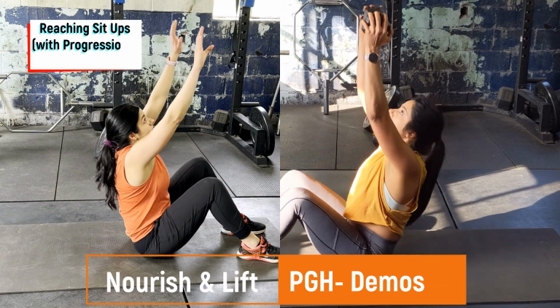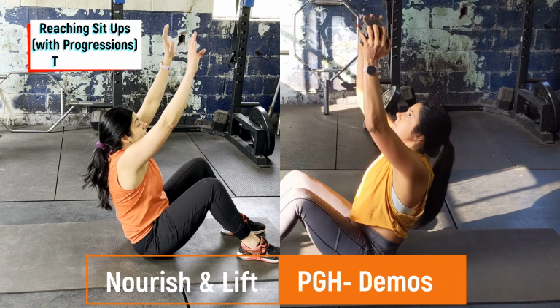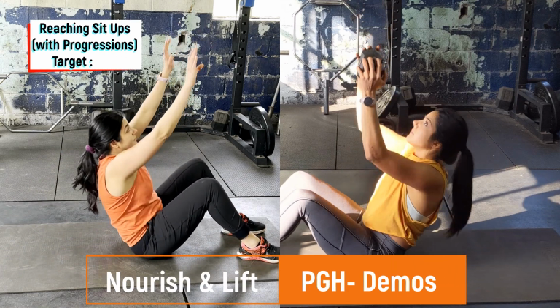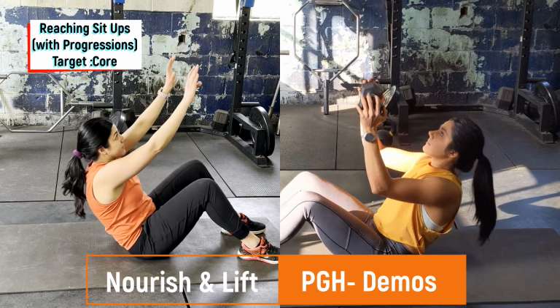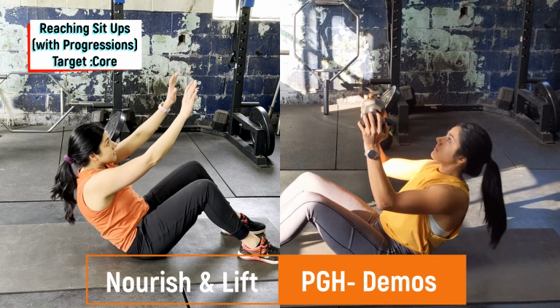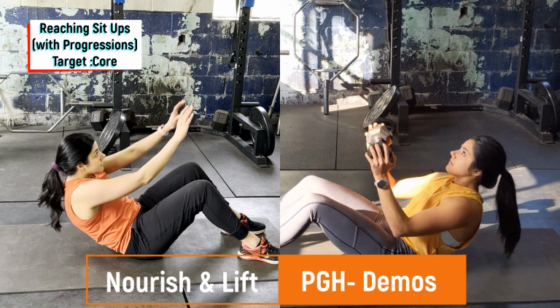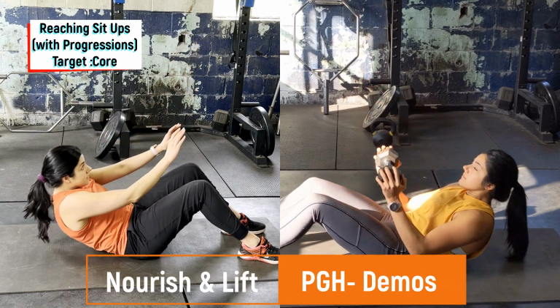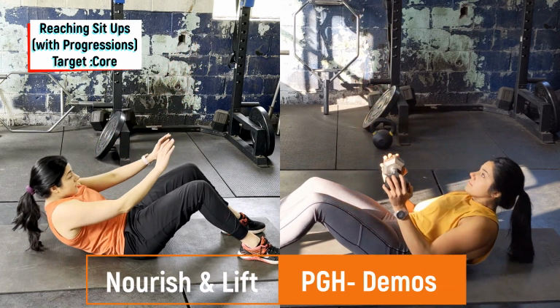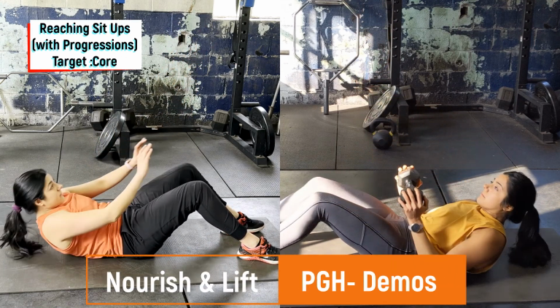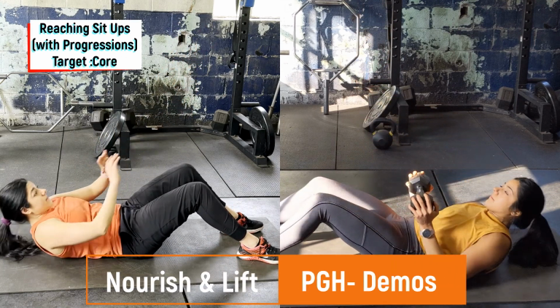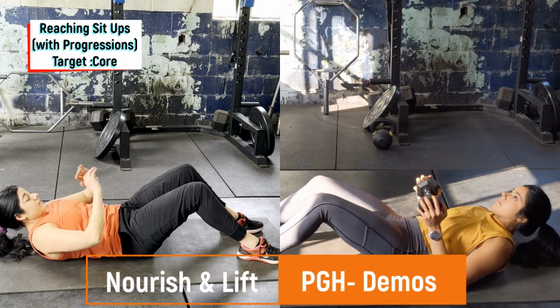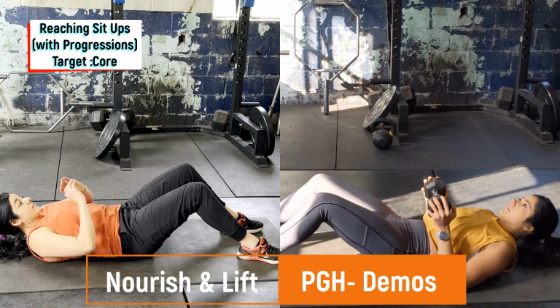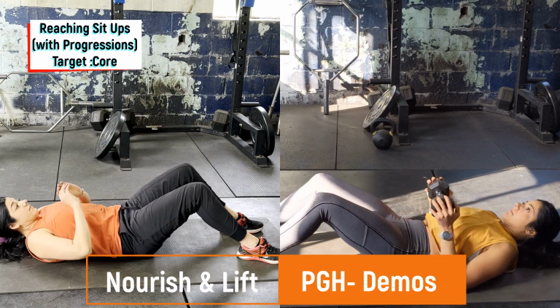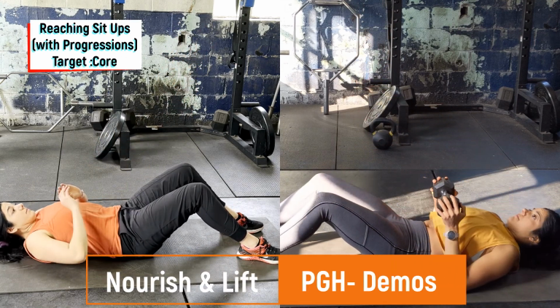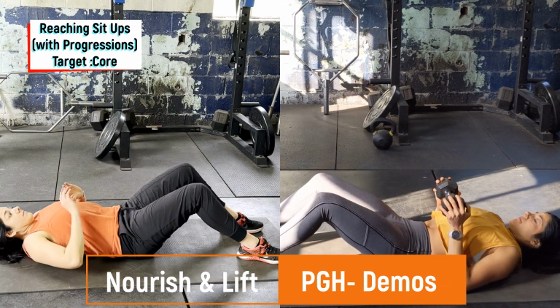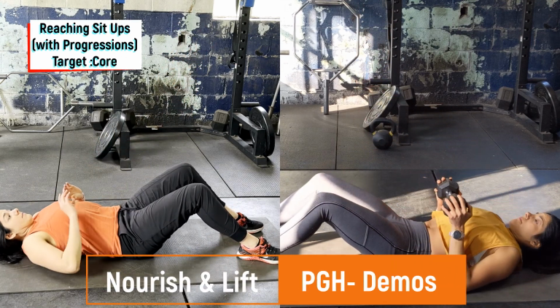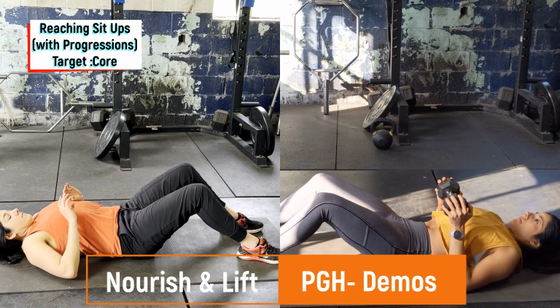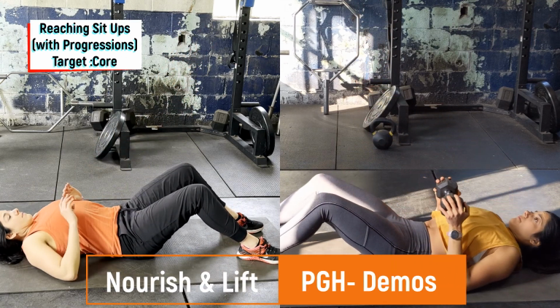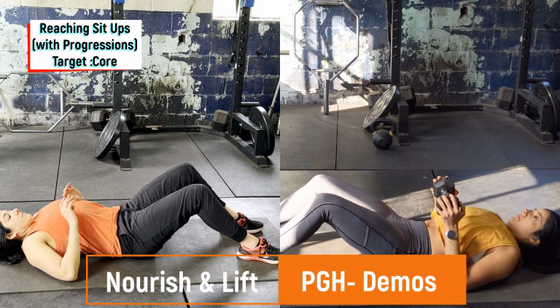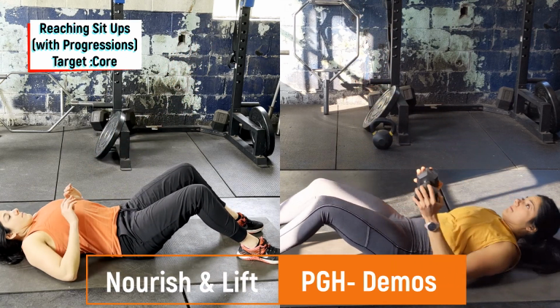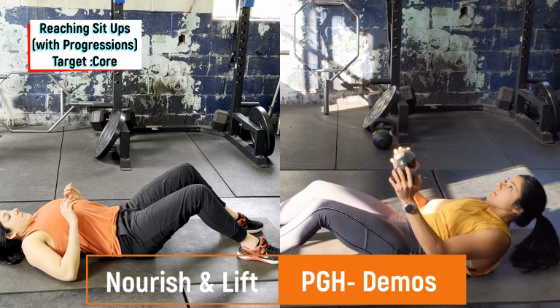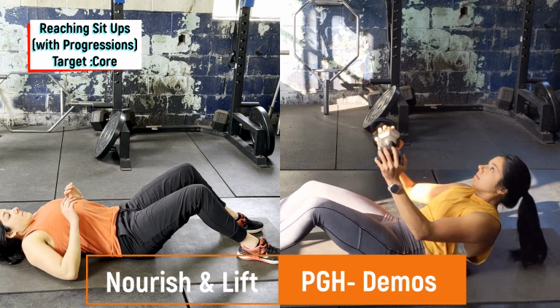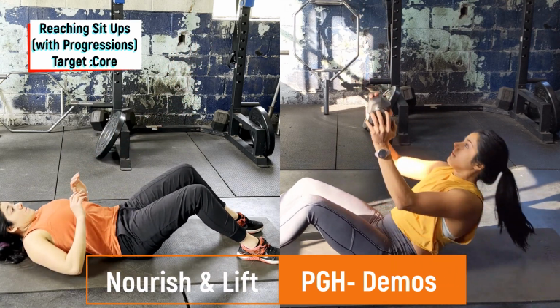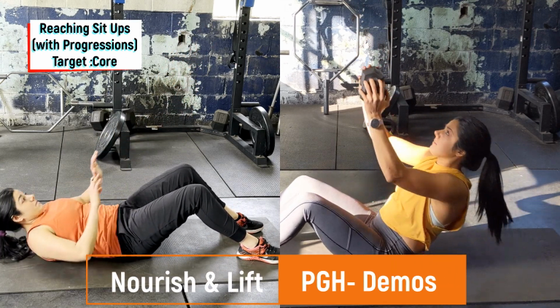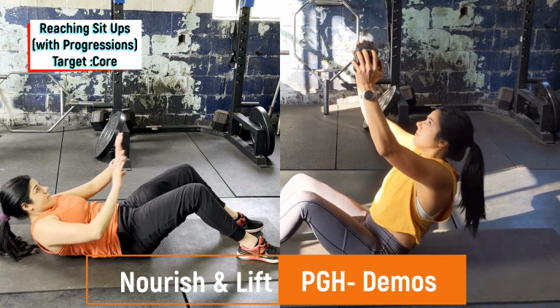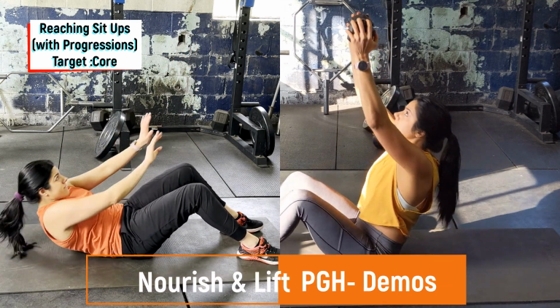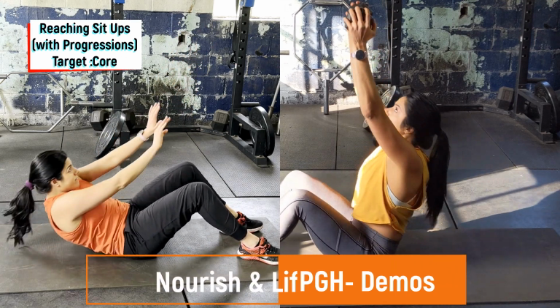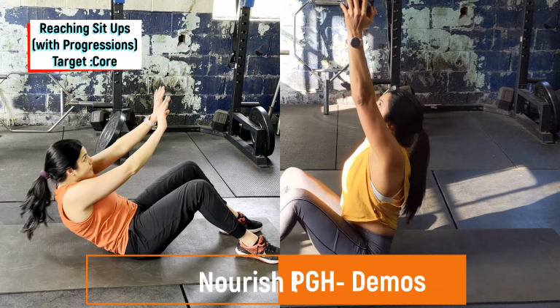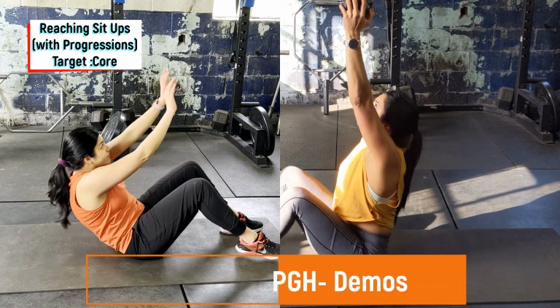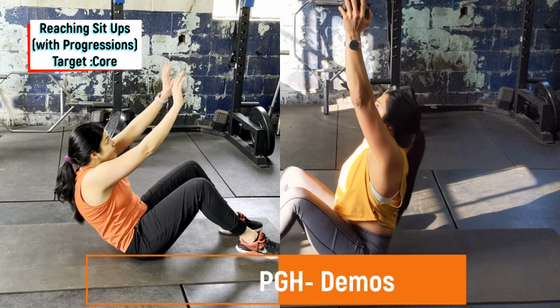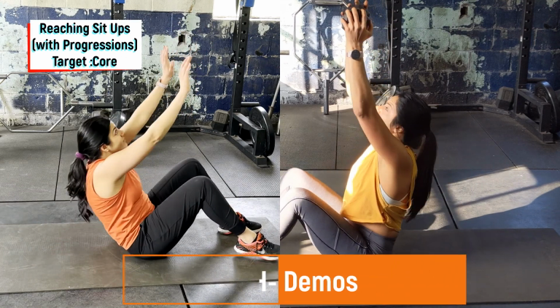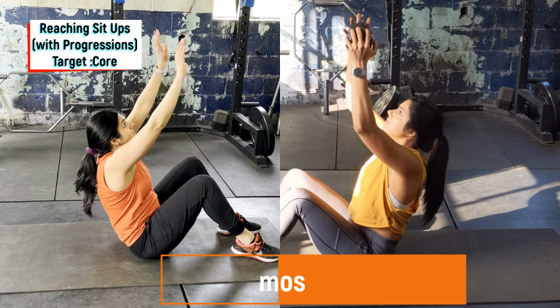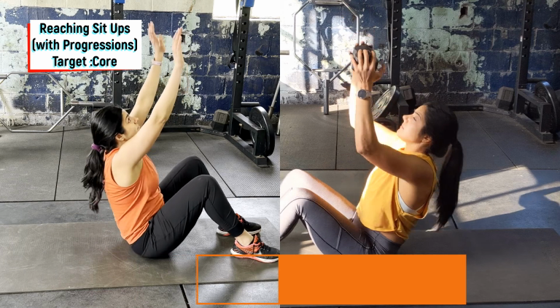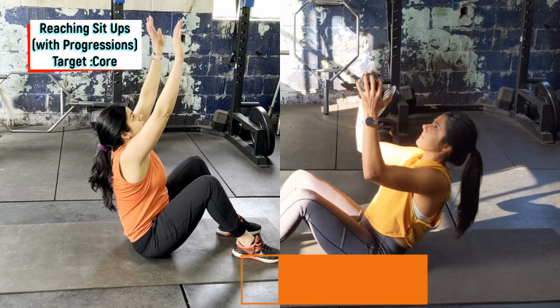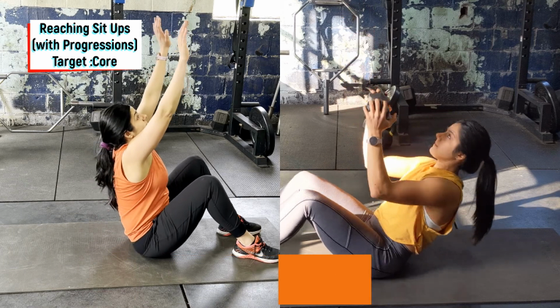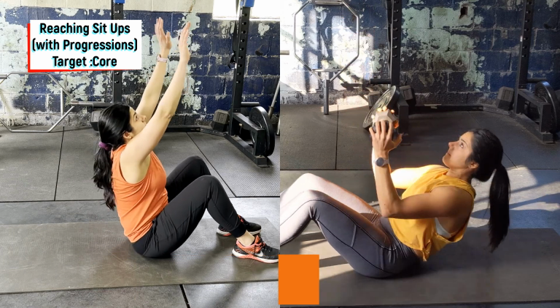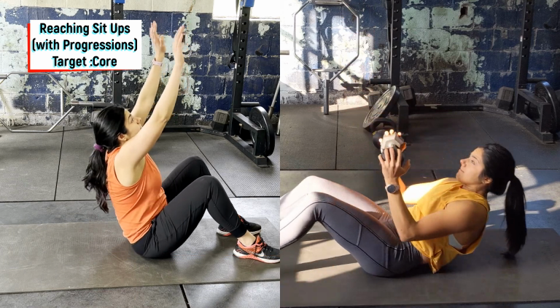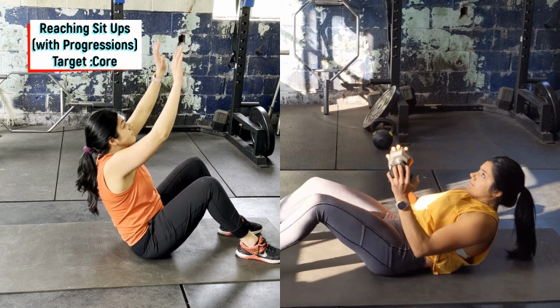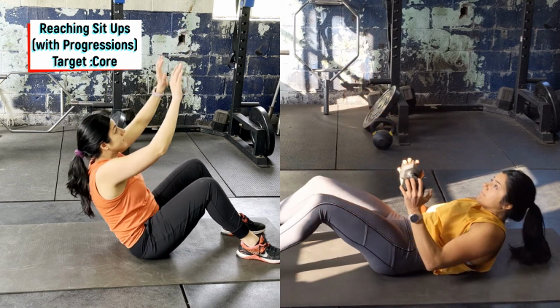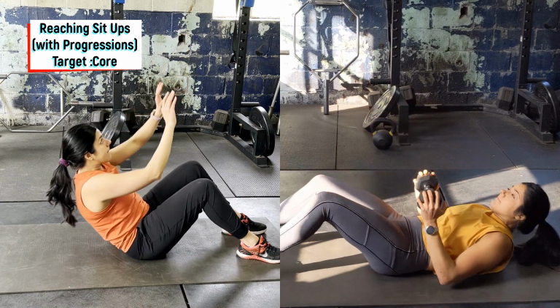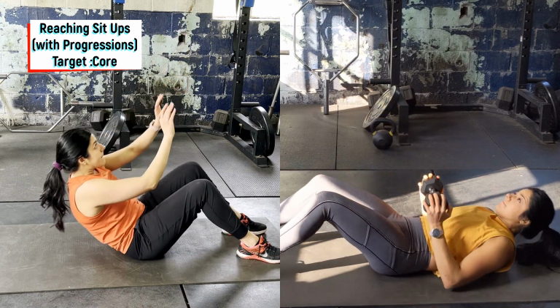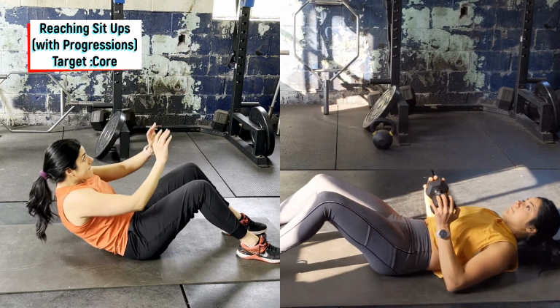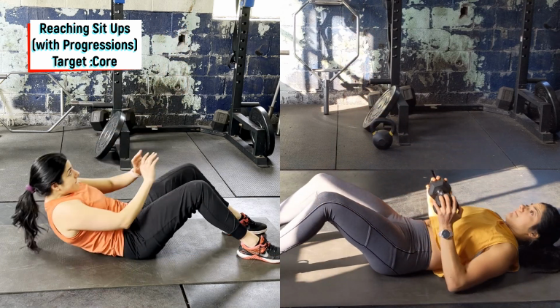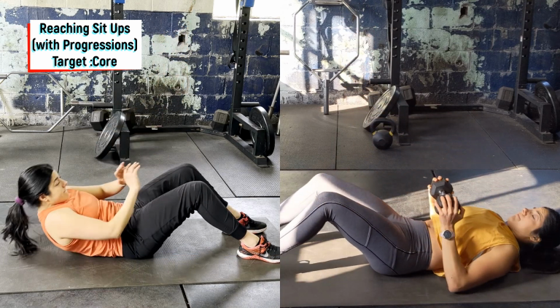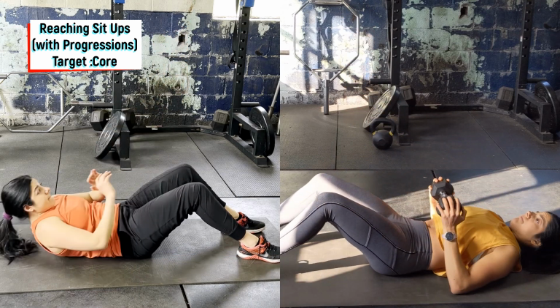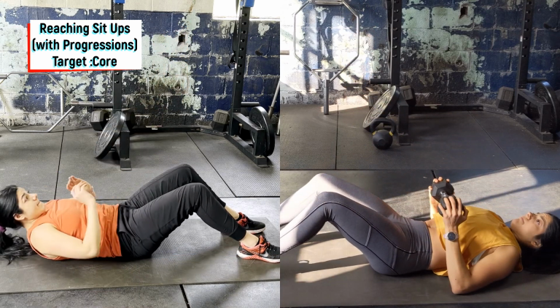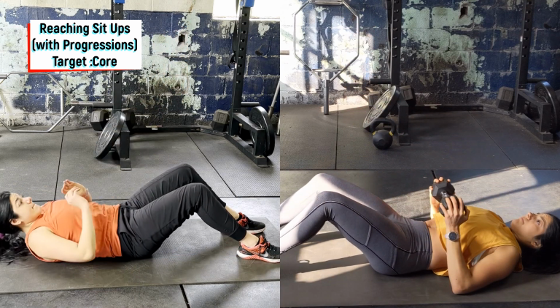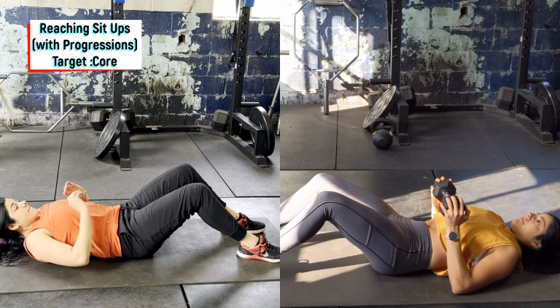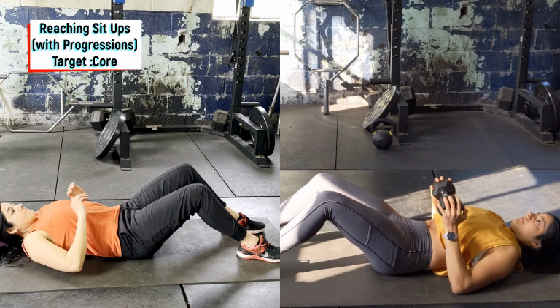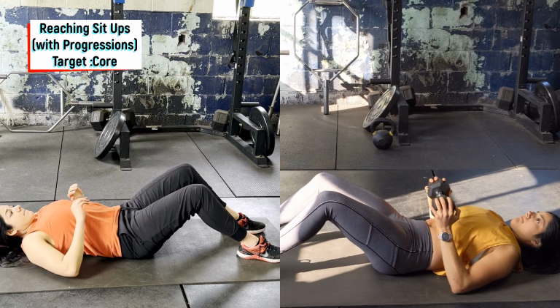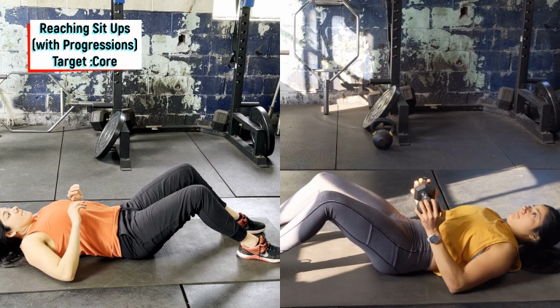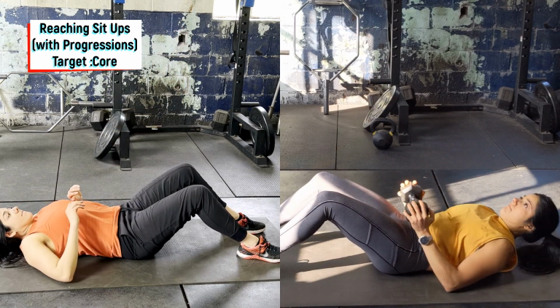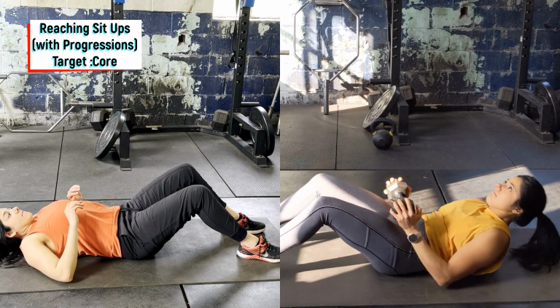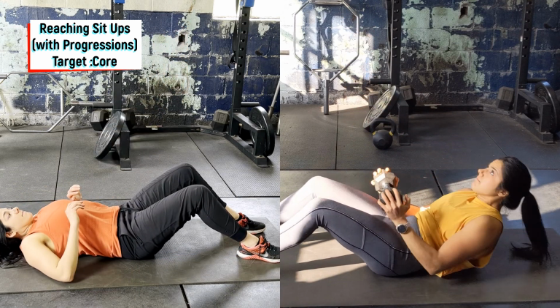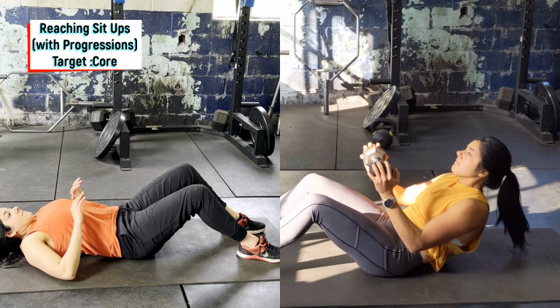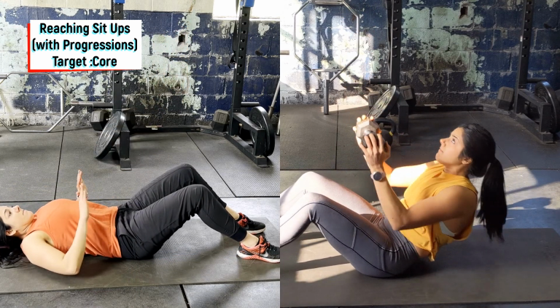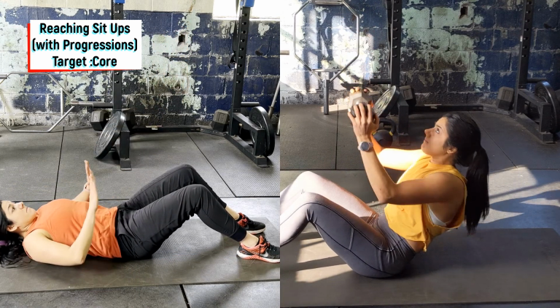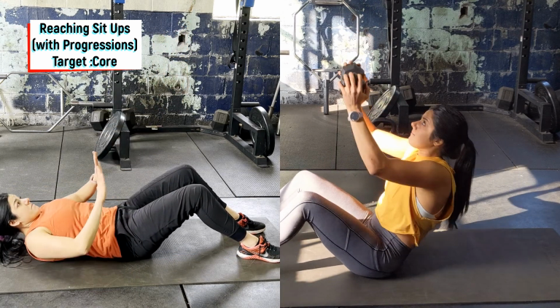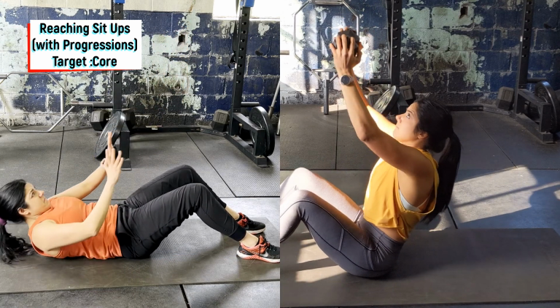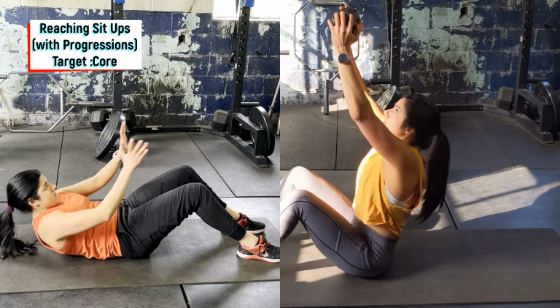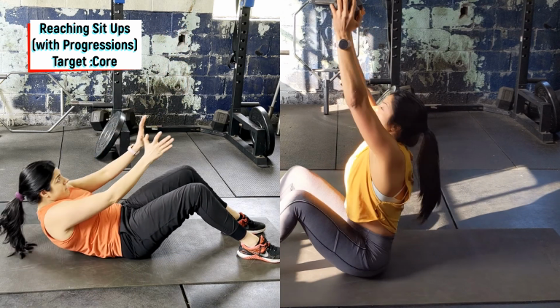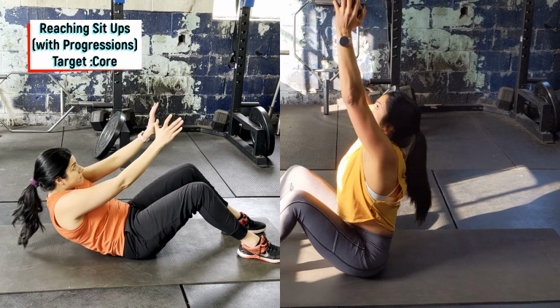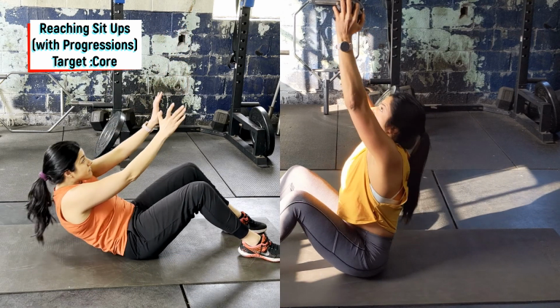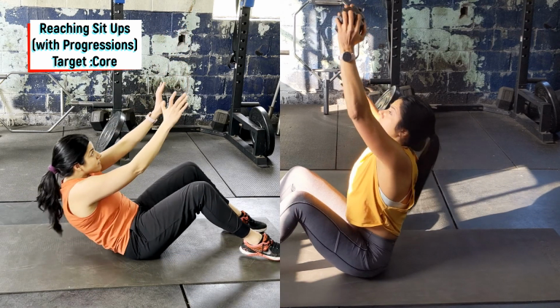Start laying flat on your back with your feet in front of you on the ground, knees bent. If you need to, have someone hold your feet down or put your feet under dumbbells.